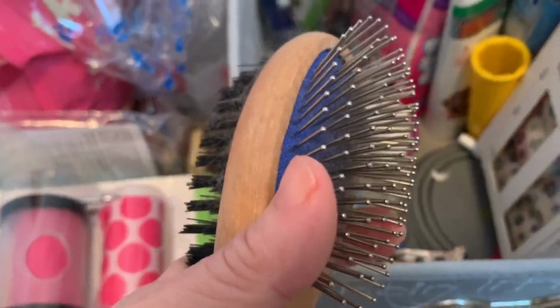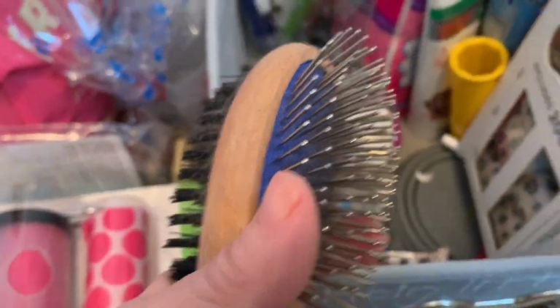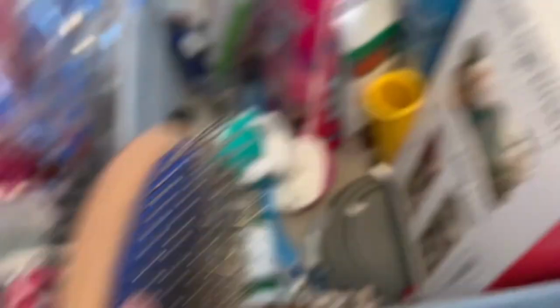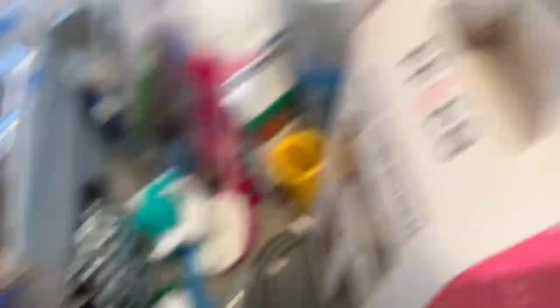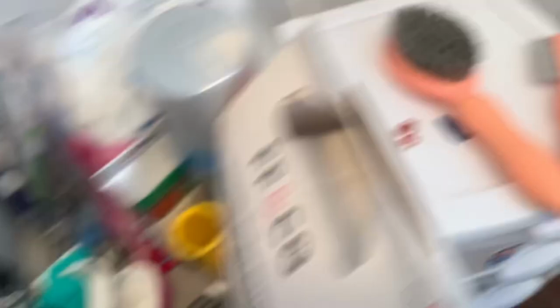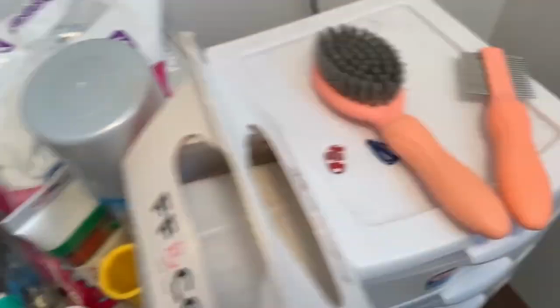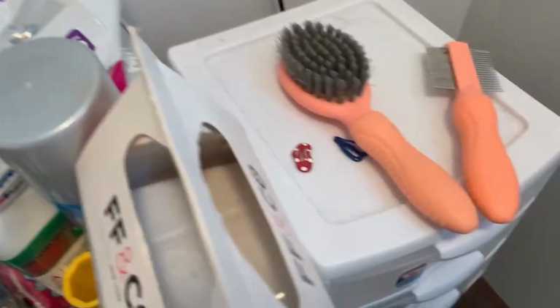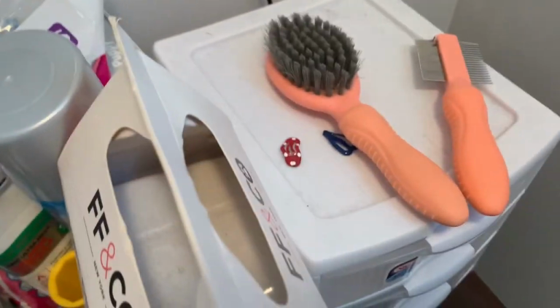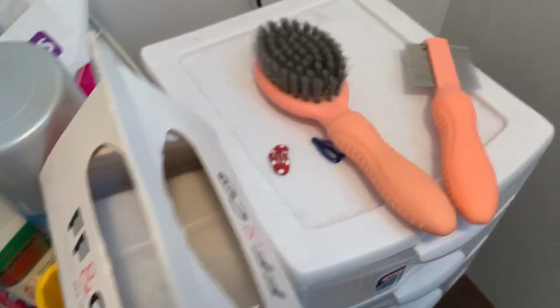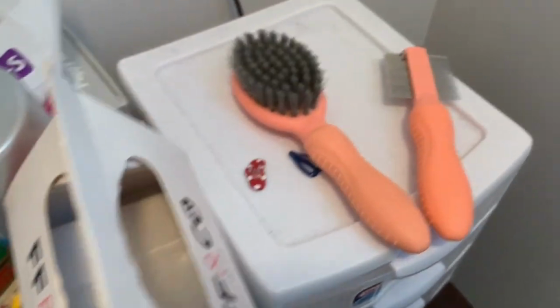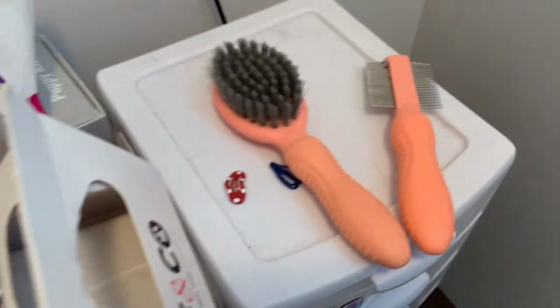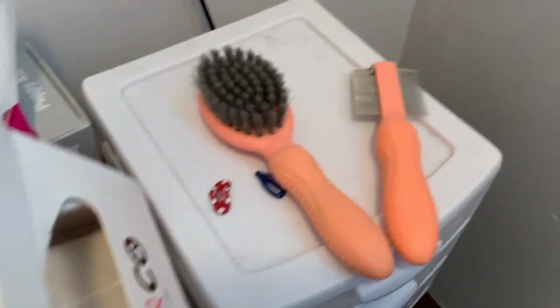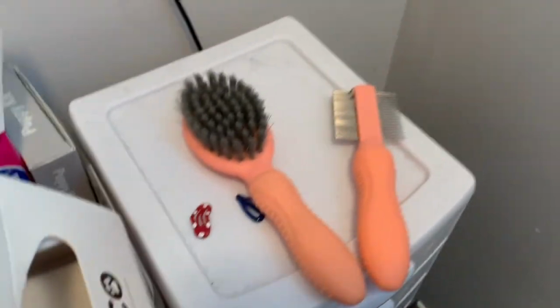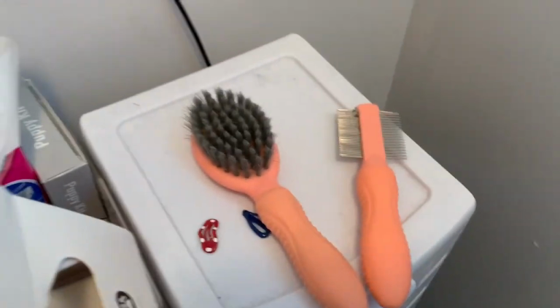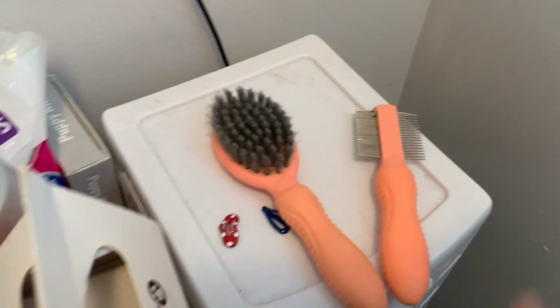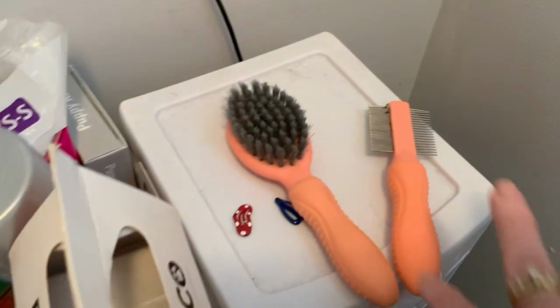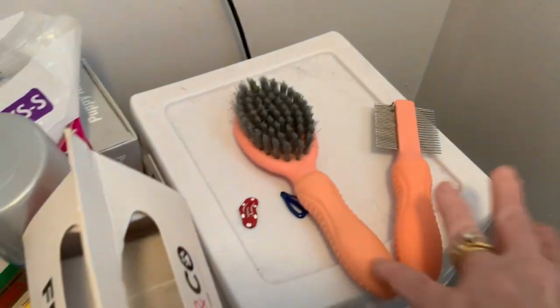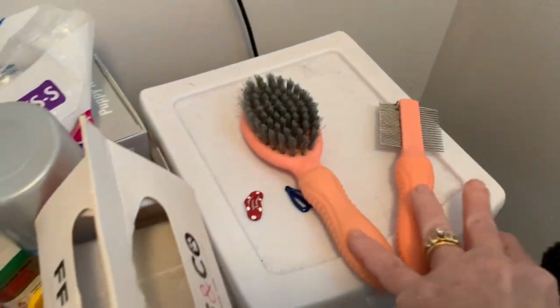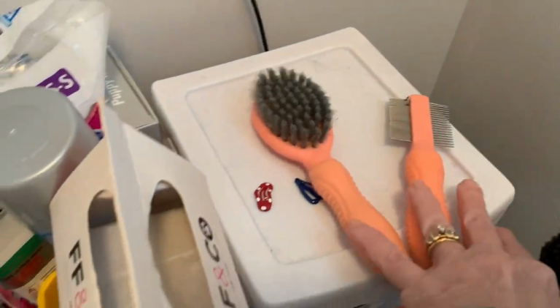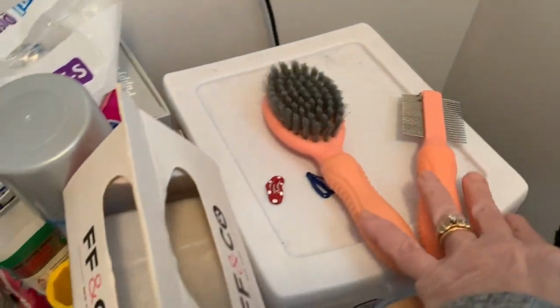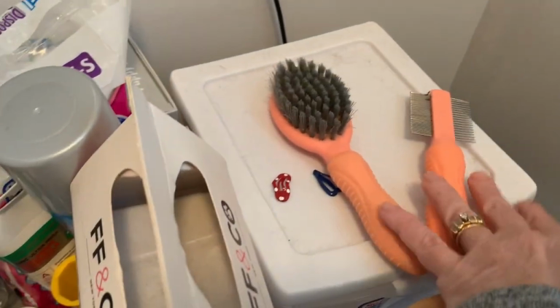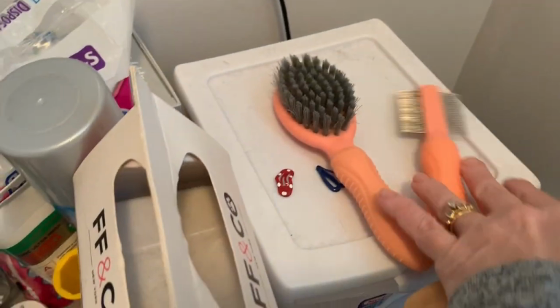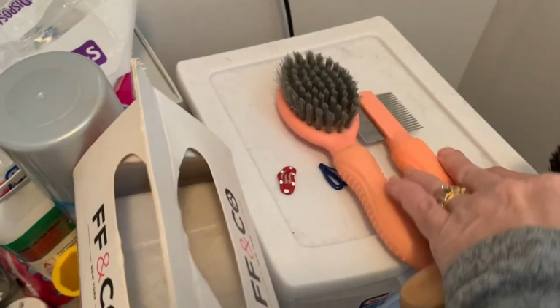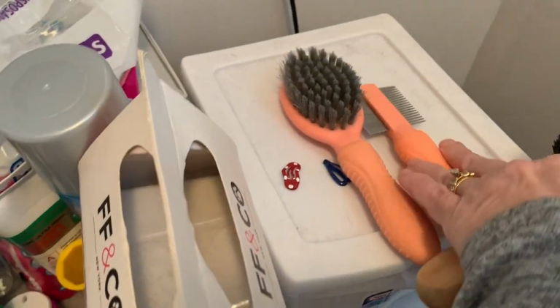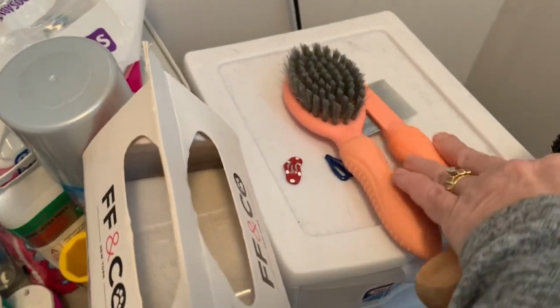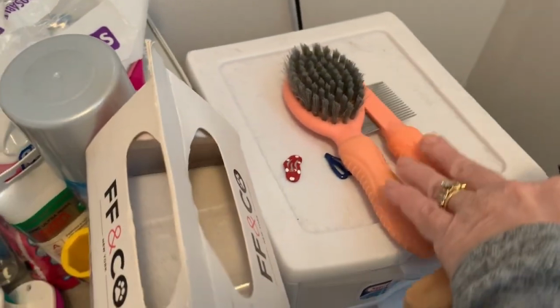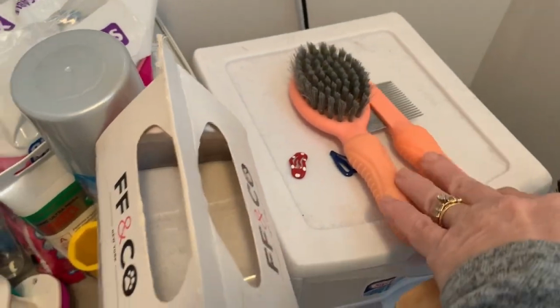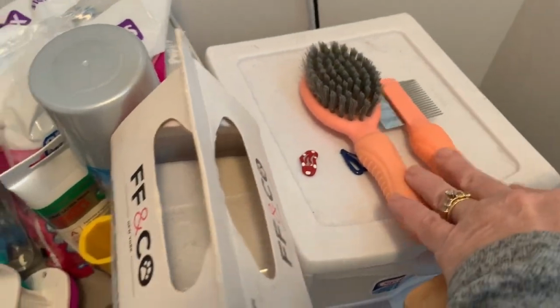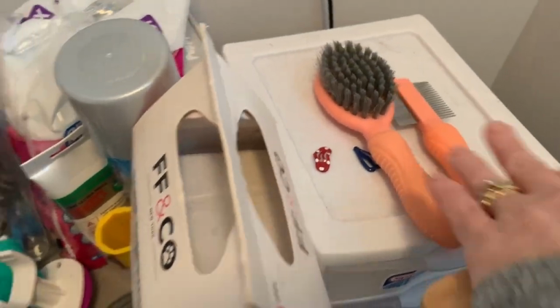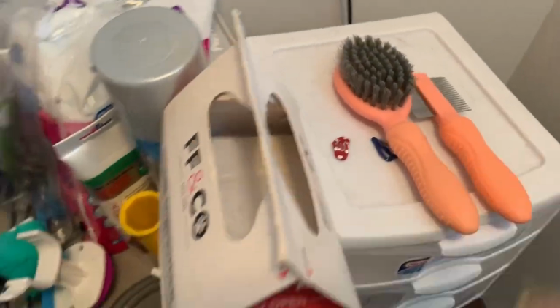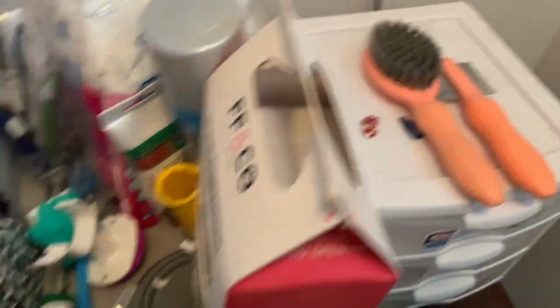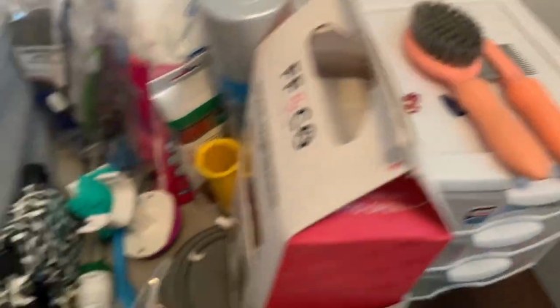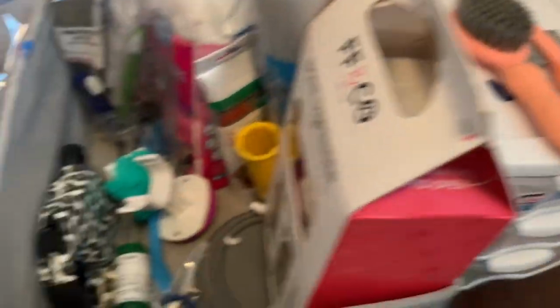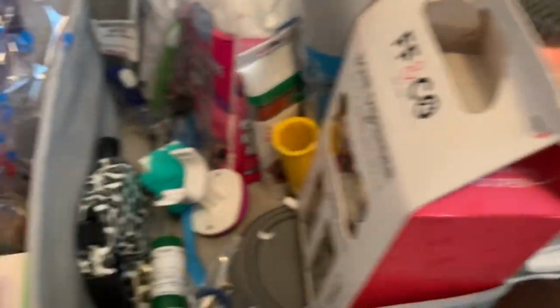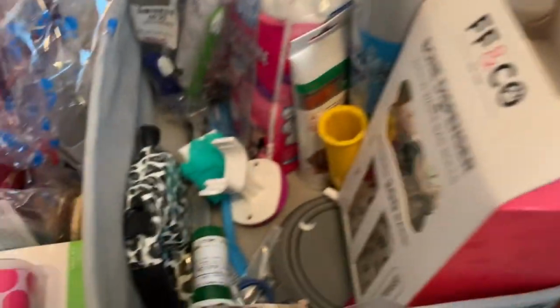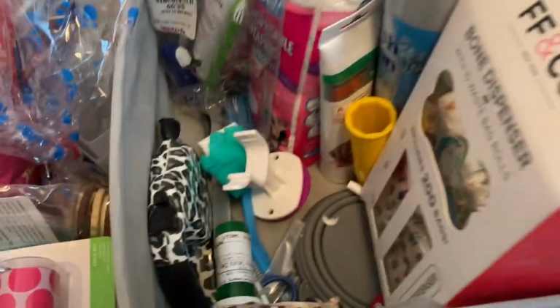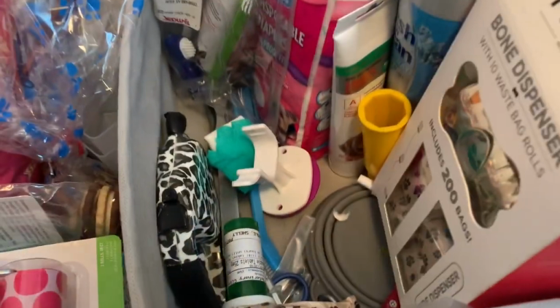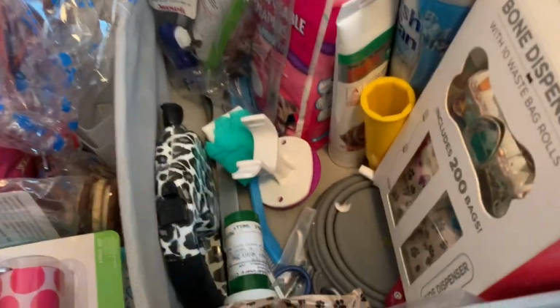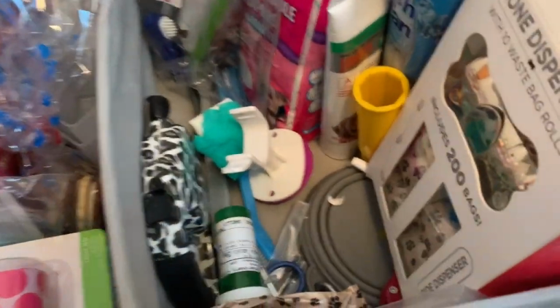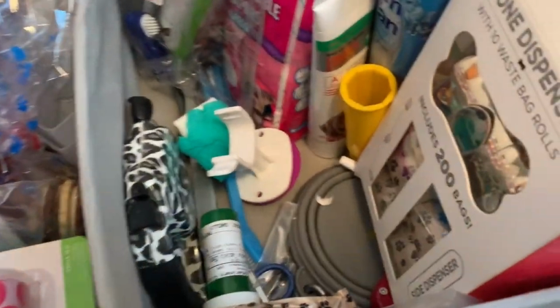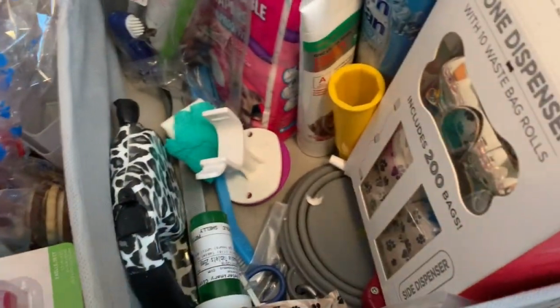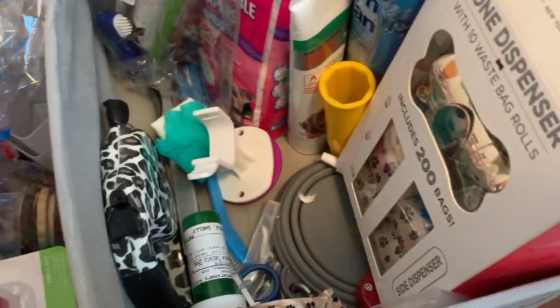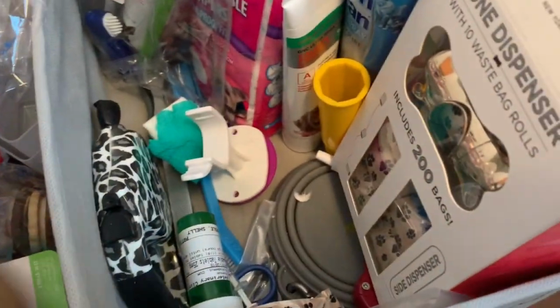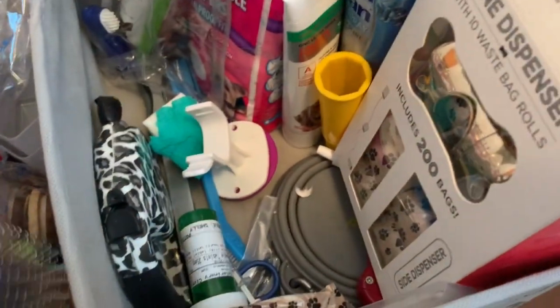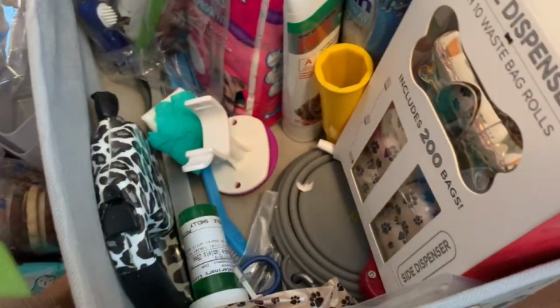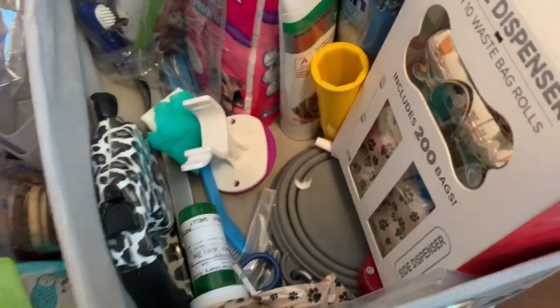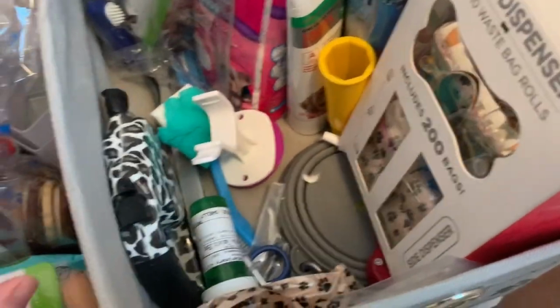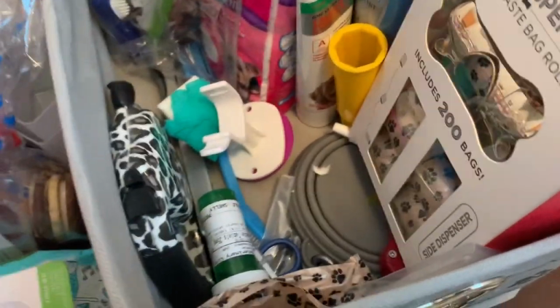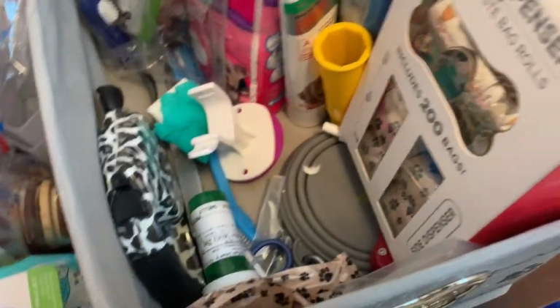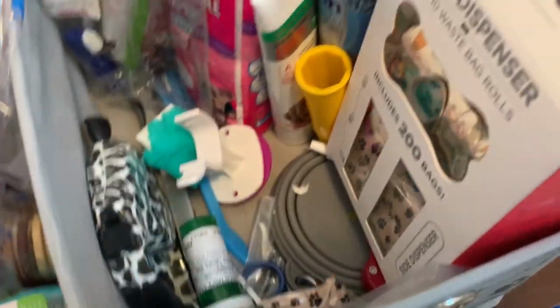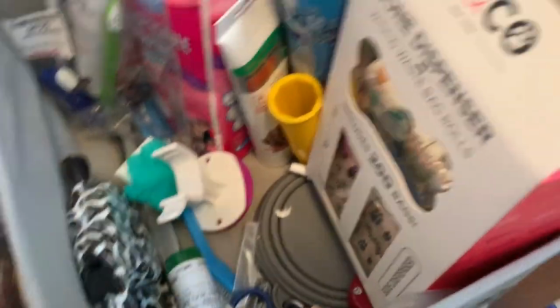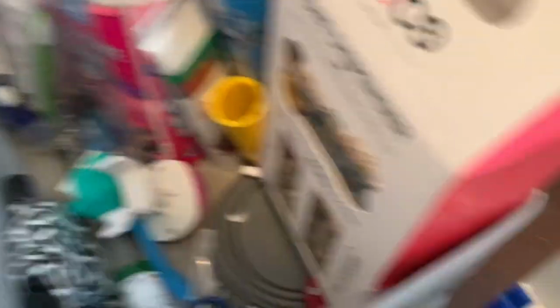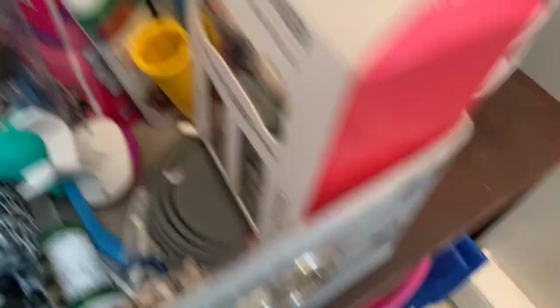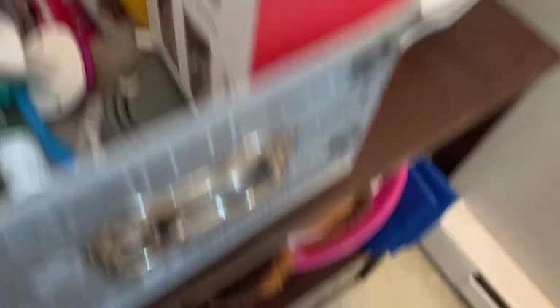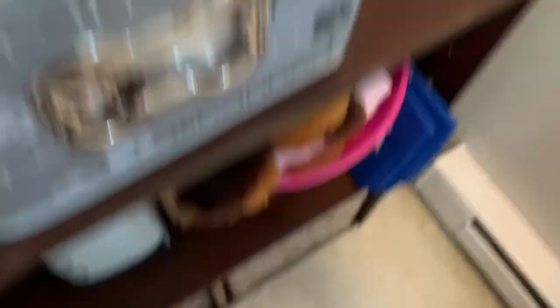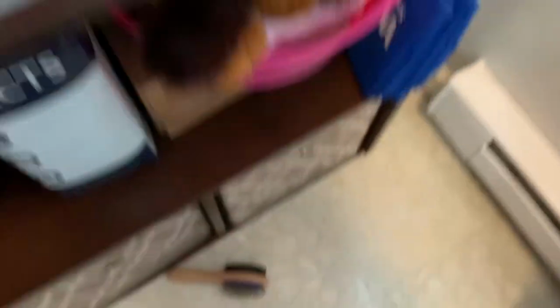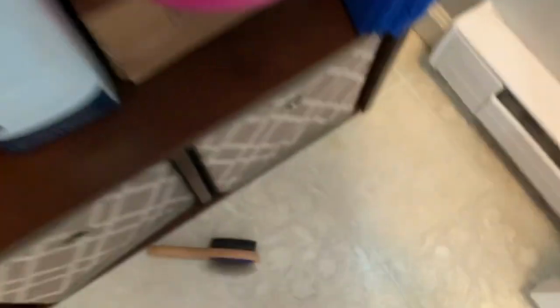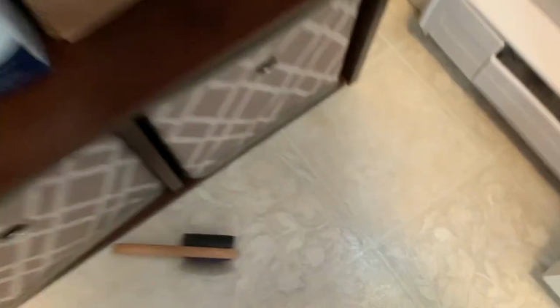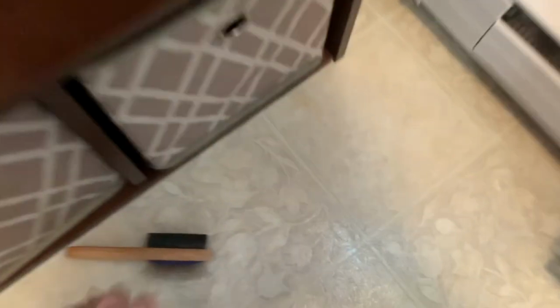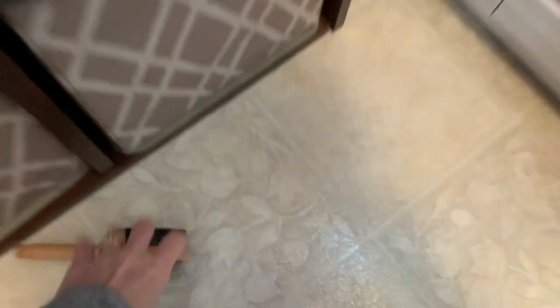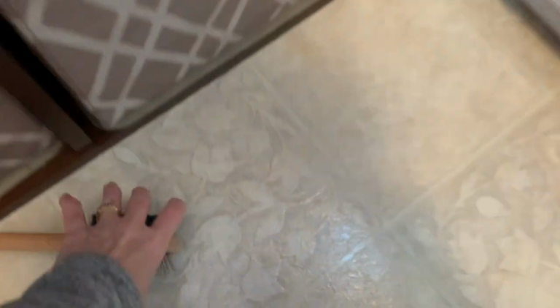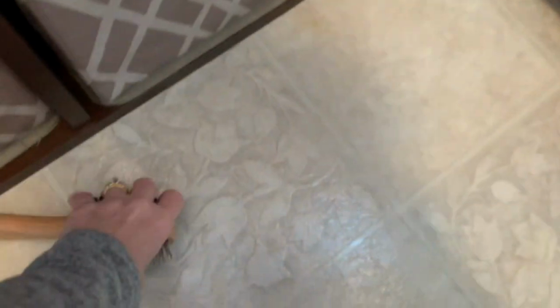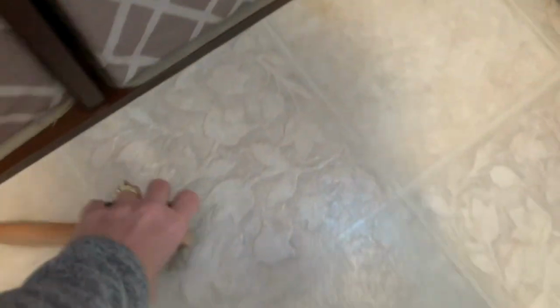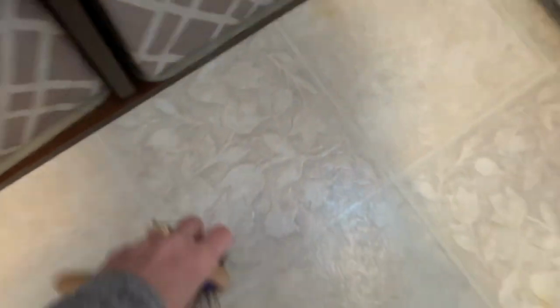This brush I don't use as much. I use these two little ones that come in a set, but I do have that larger one just in case.